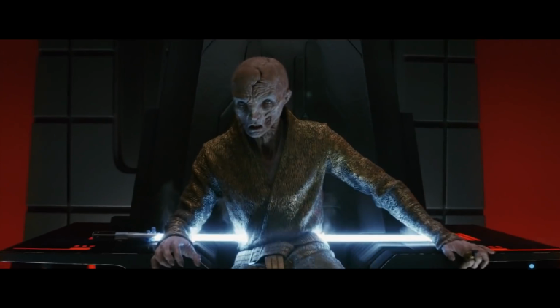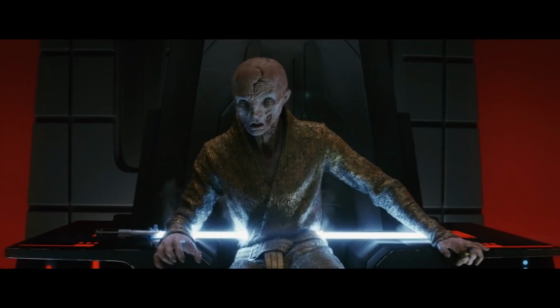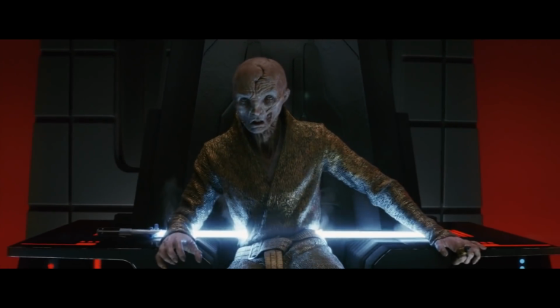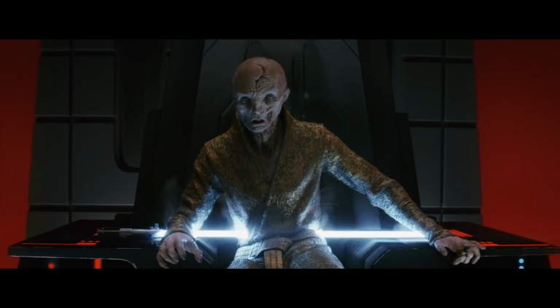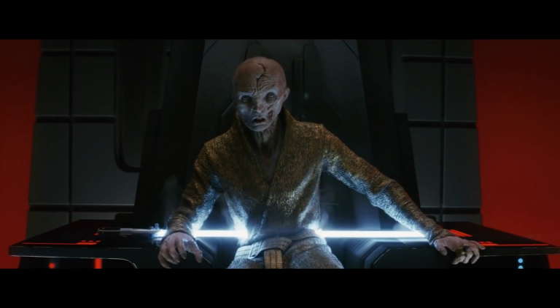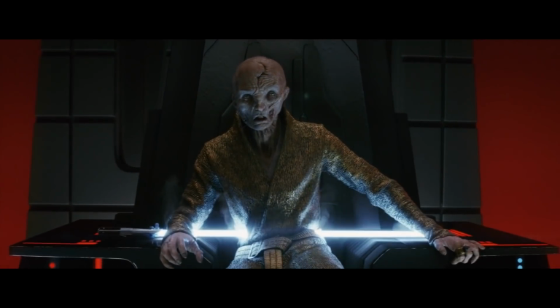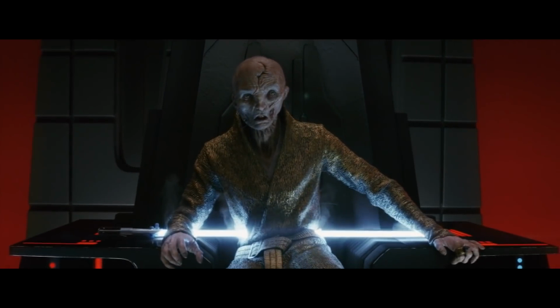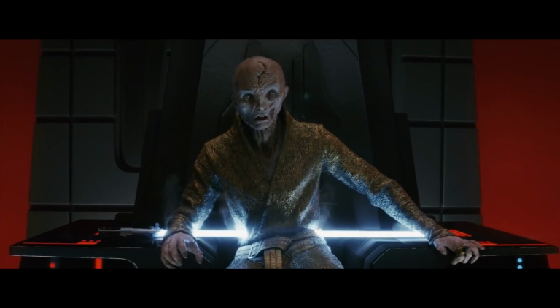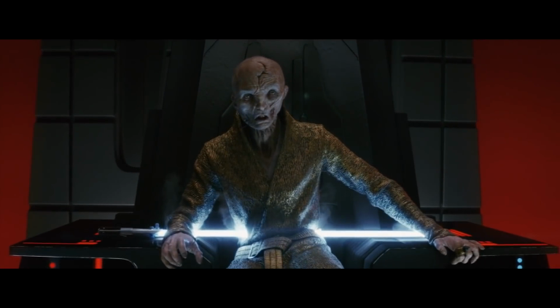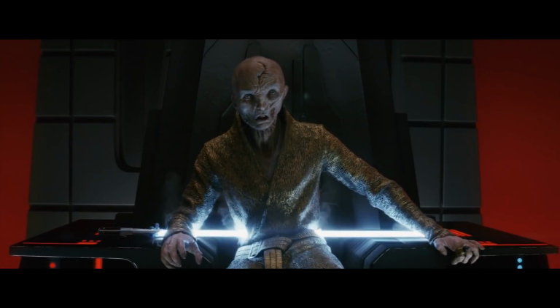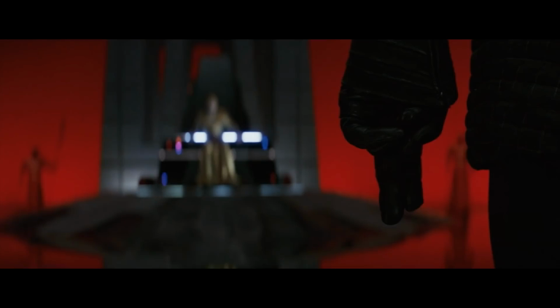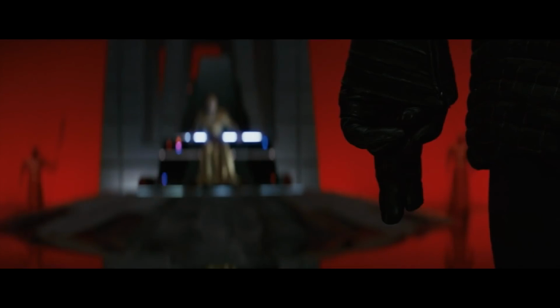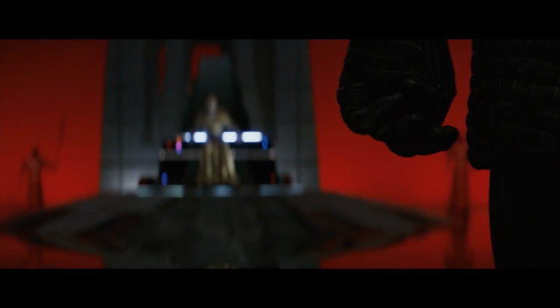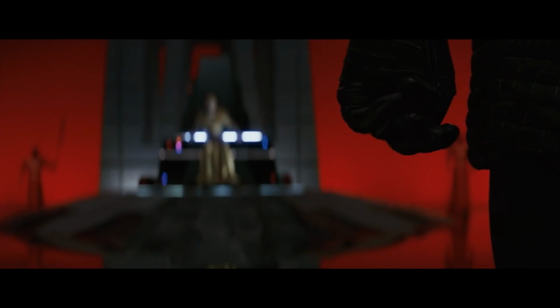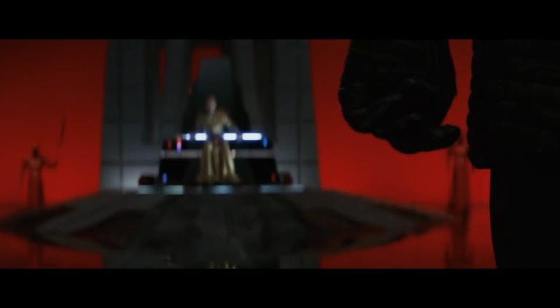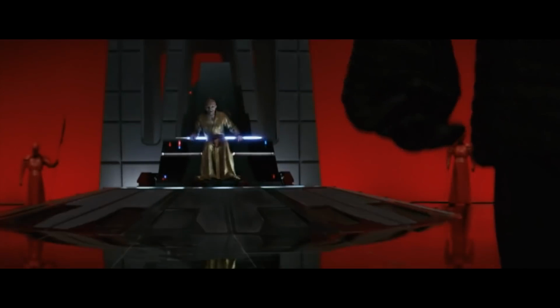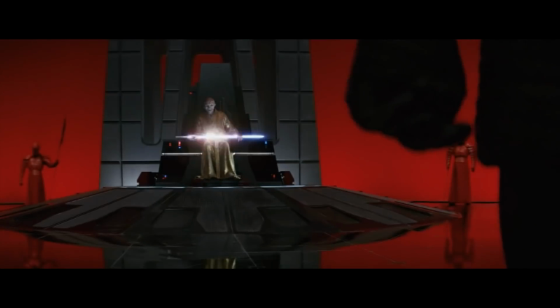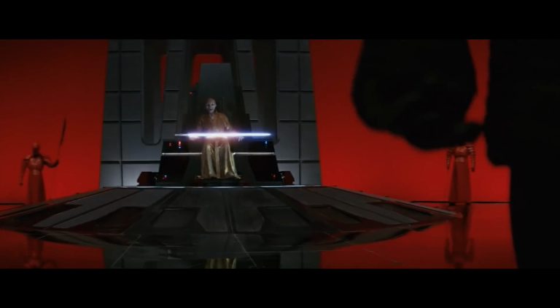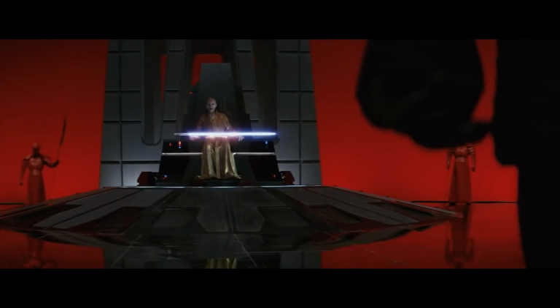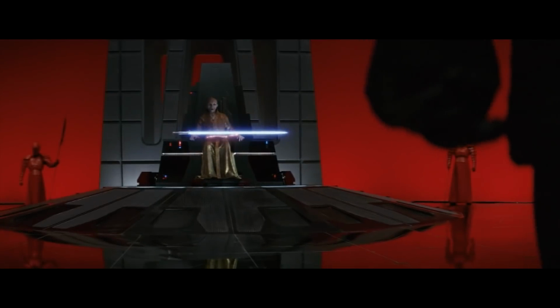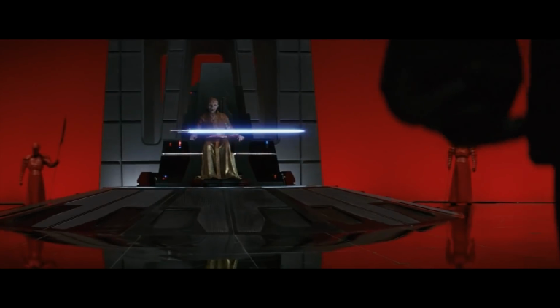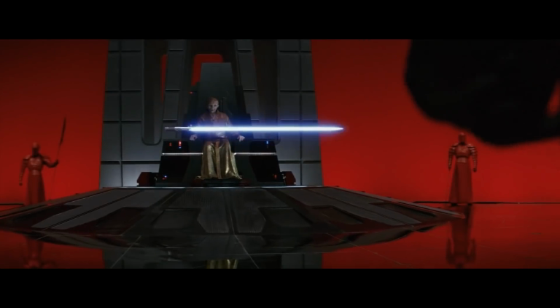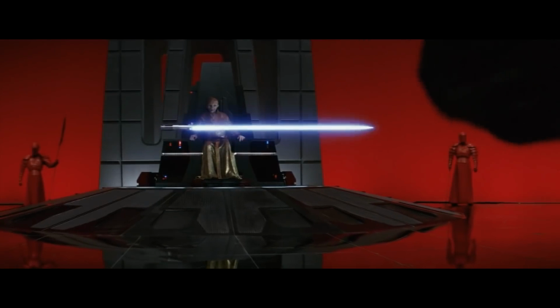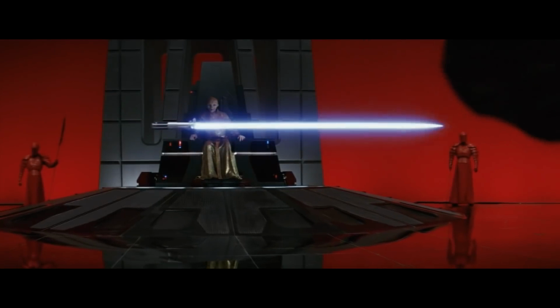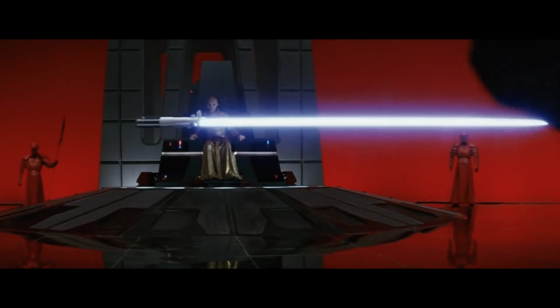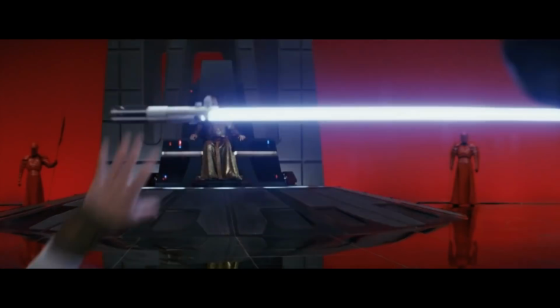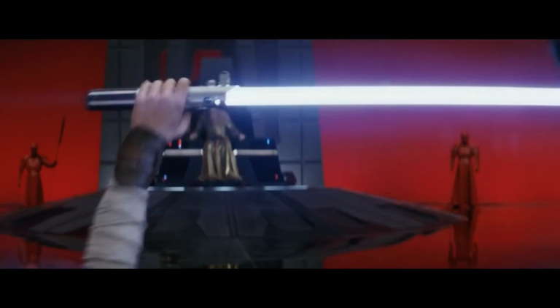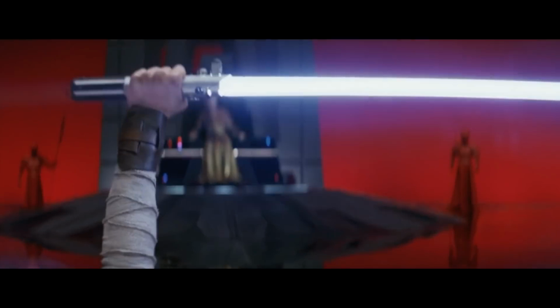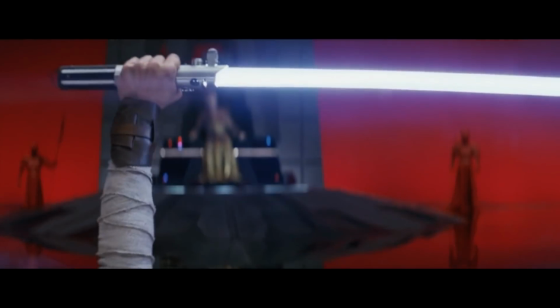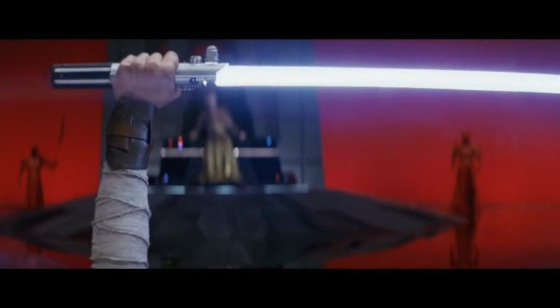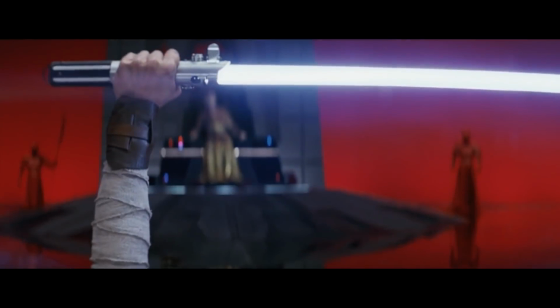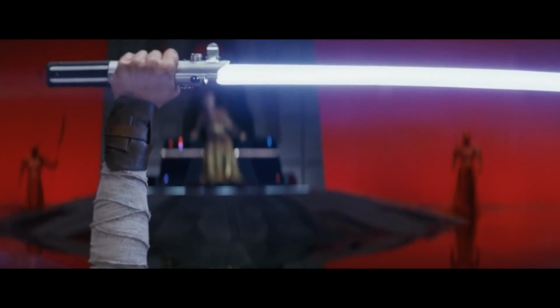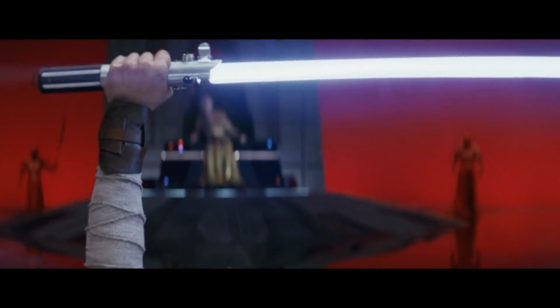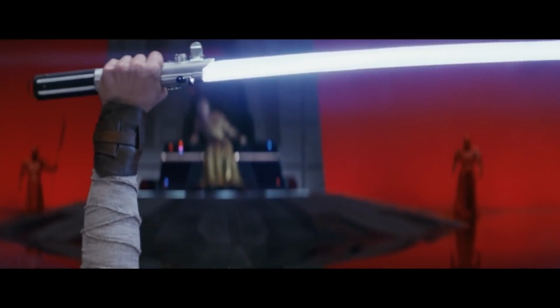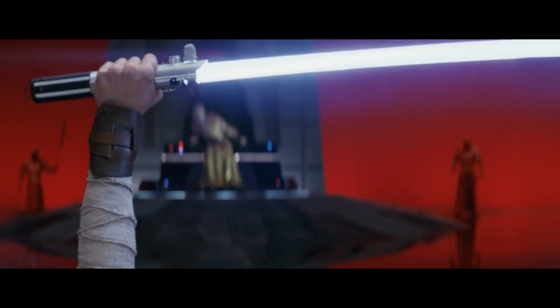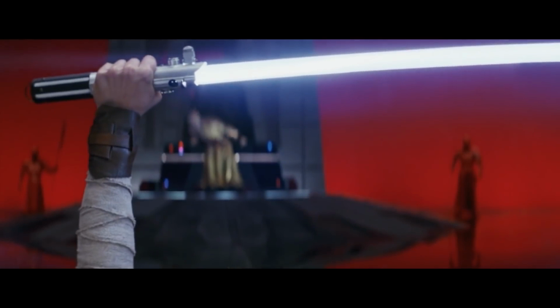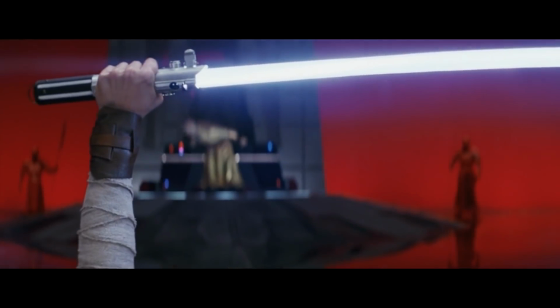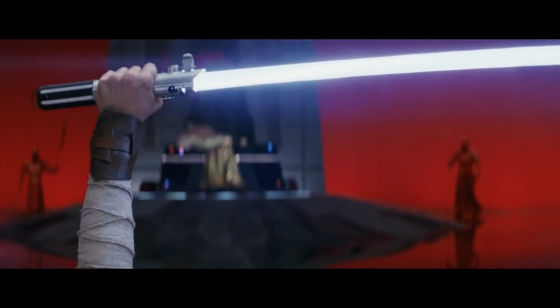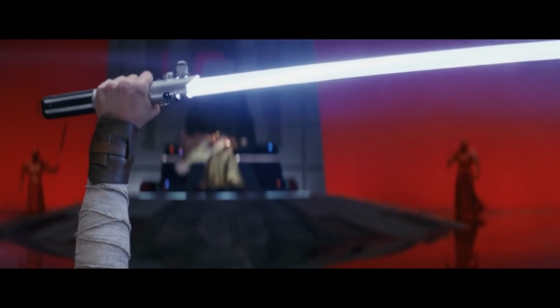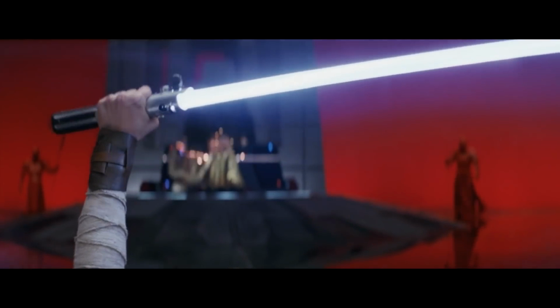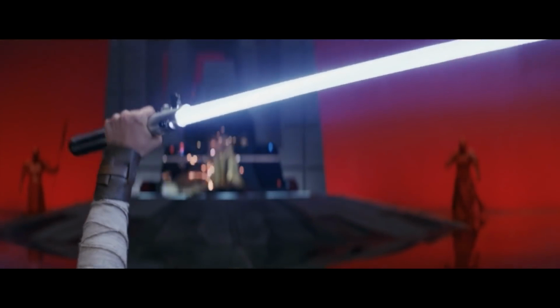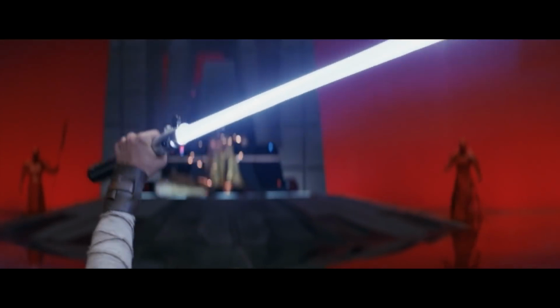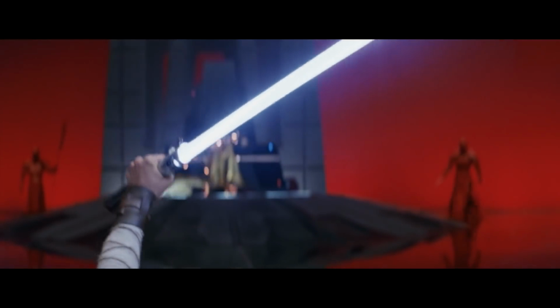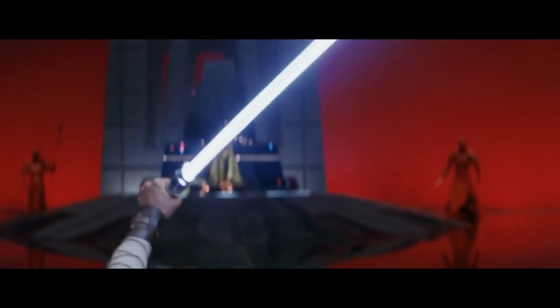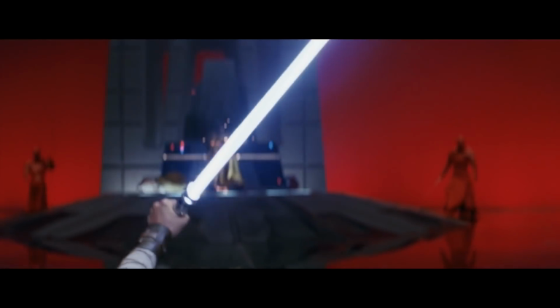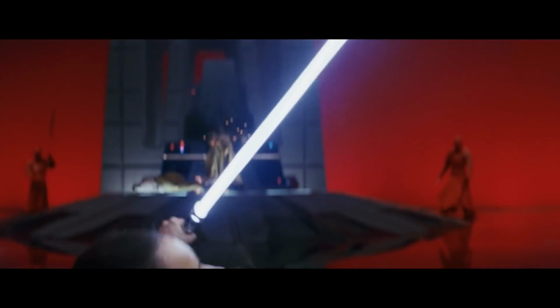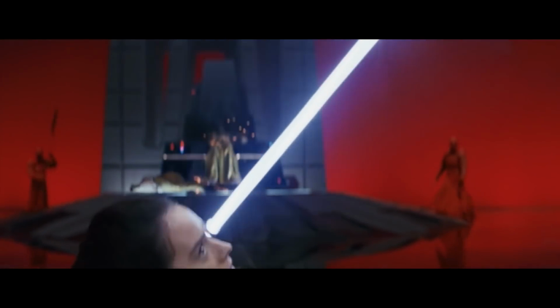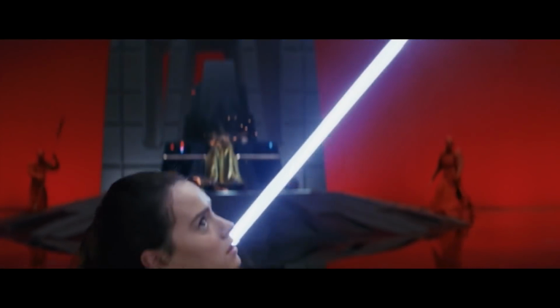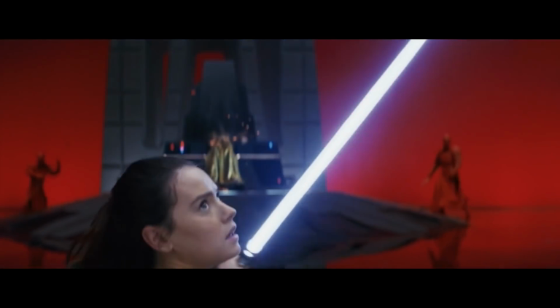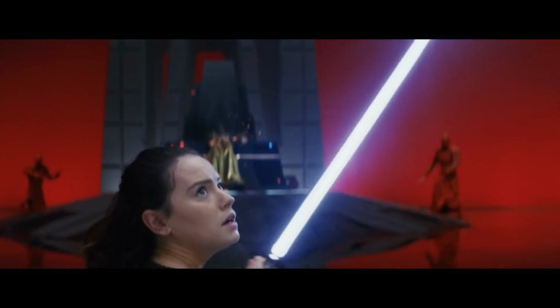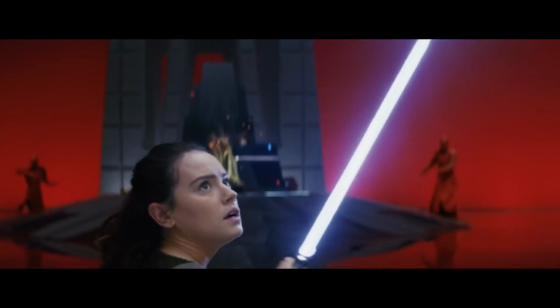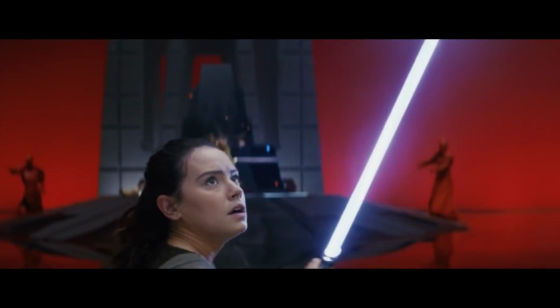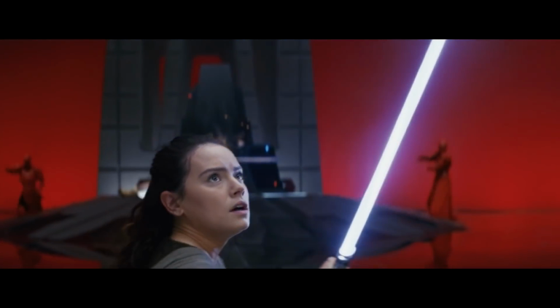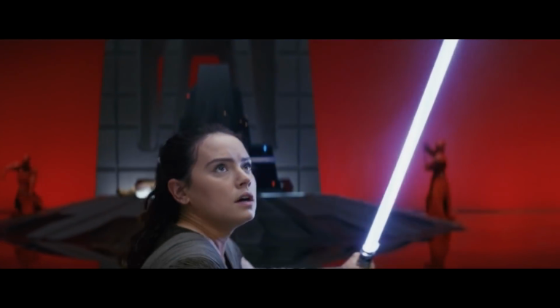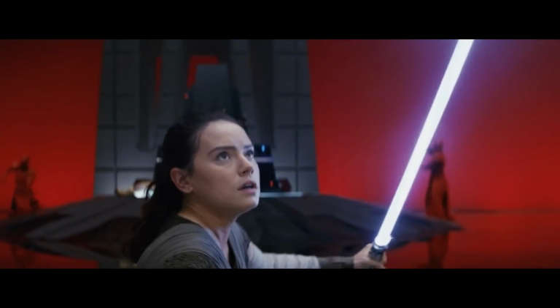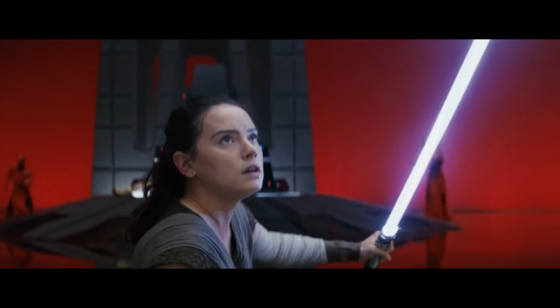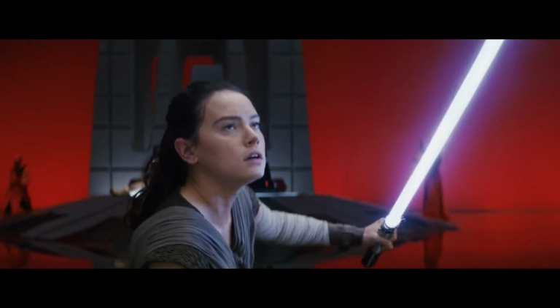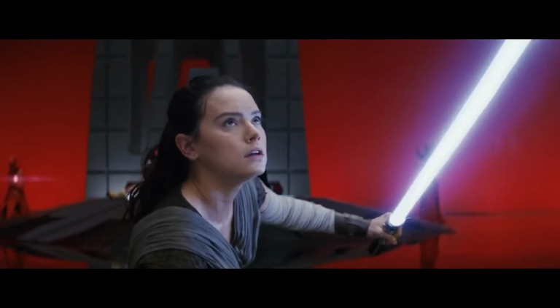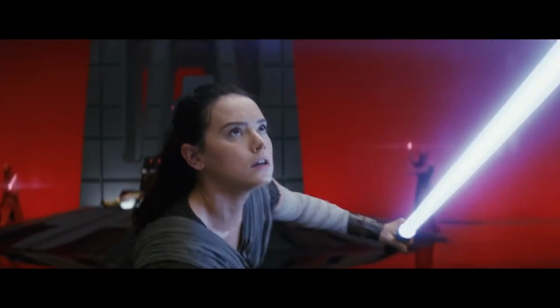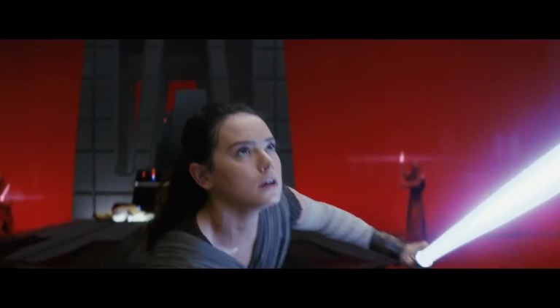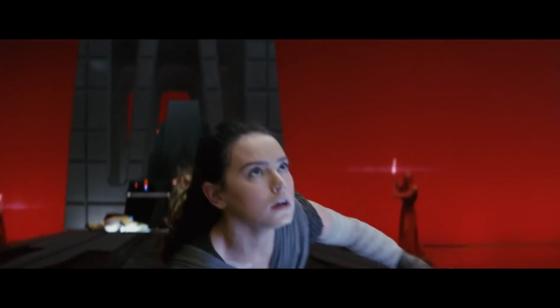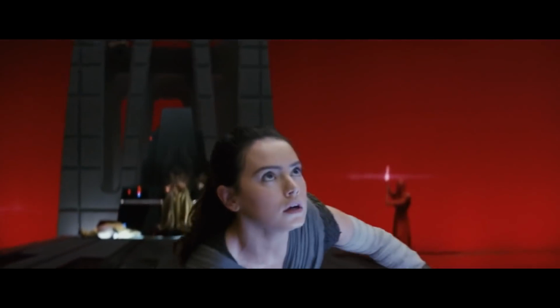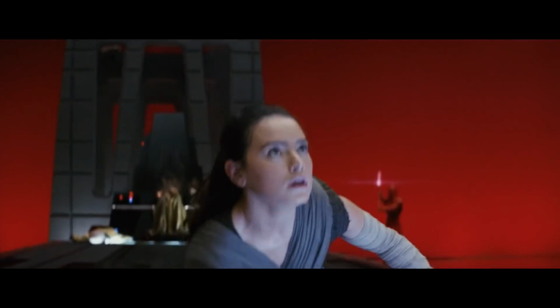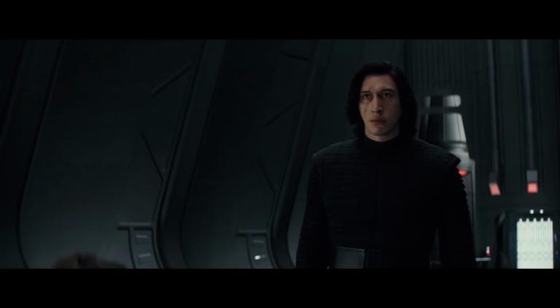In this video, we will be discussing one of the most powerful, most deadly, and rarest lightsabers in all of Star Wars.